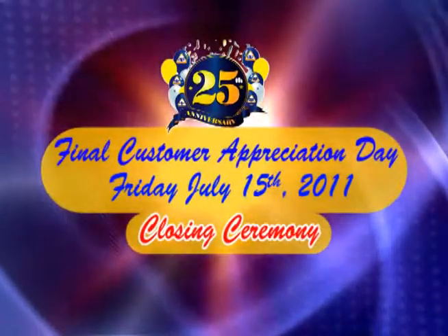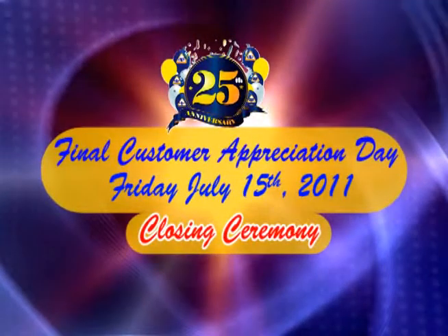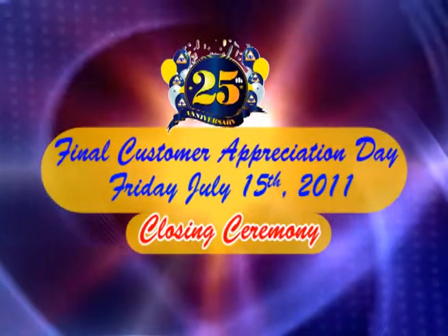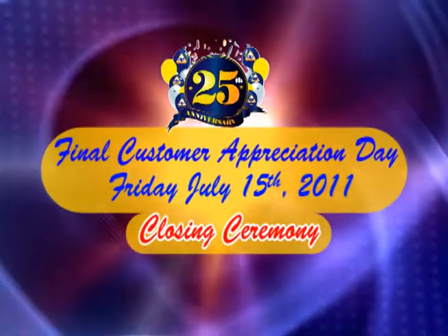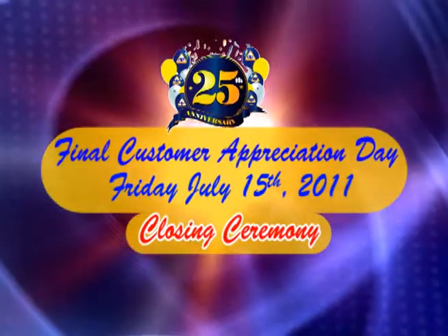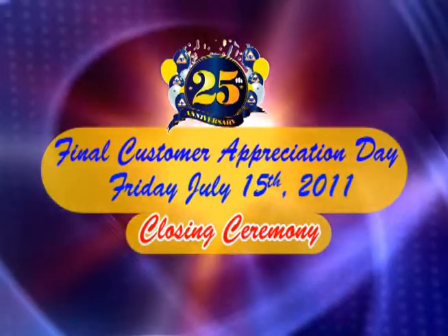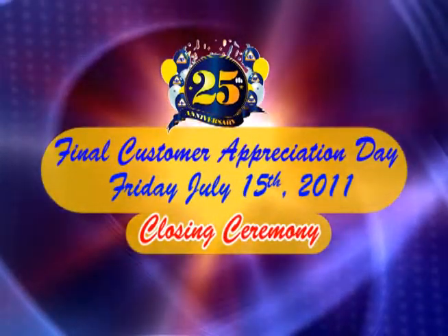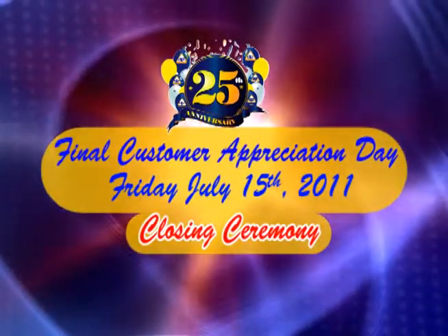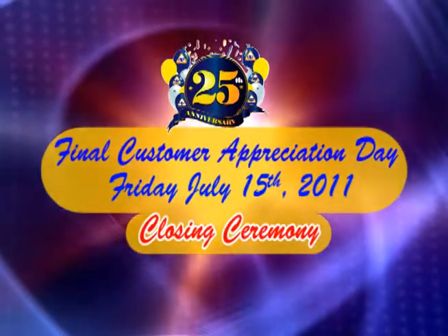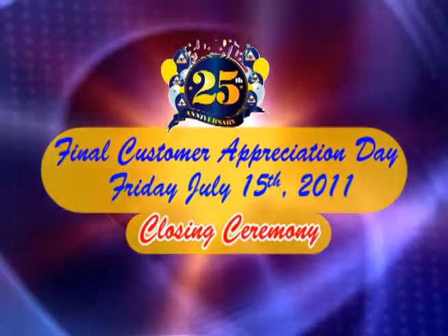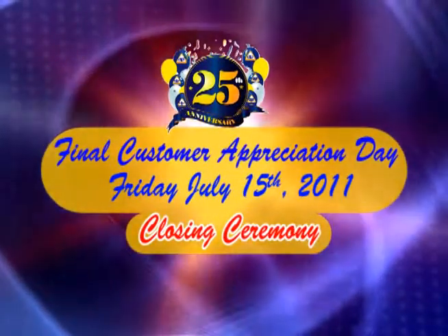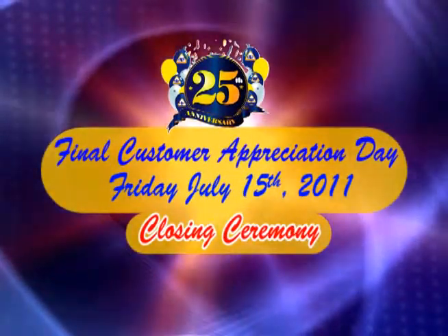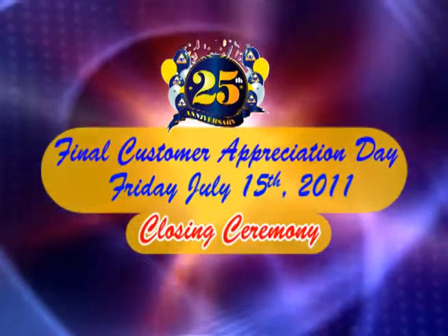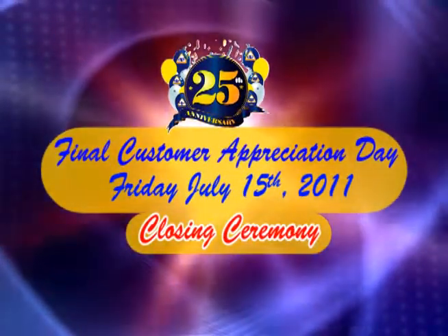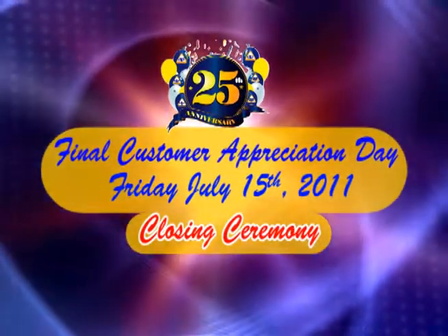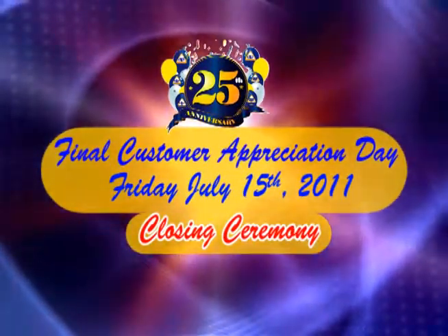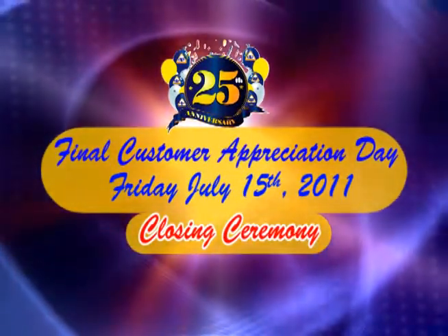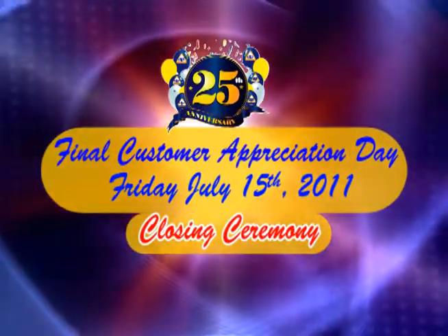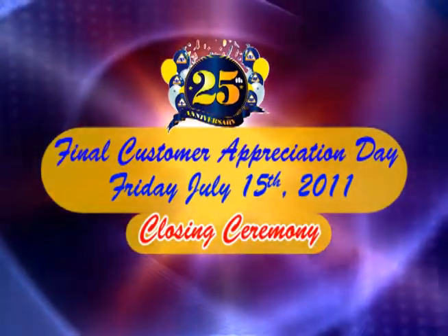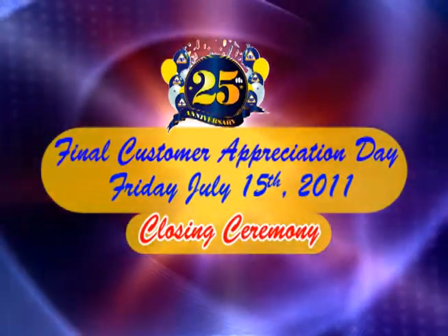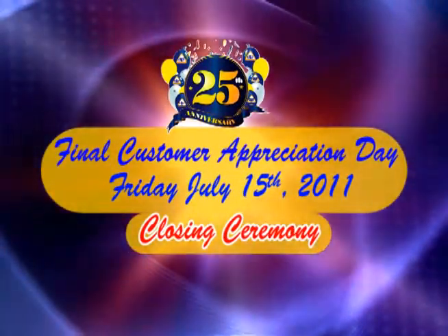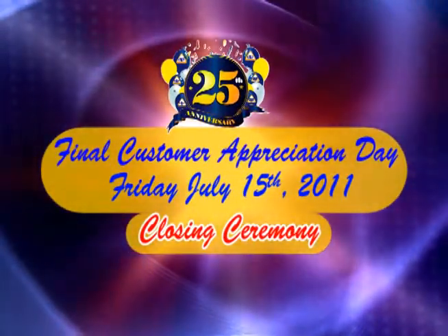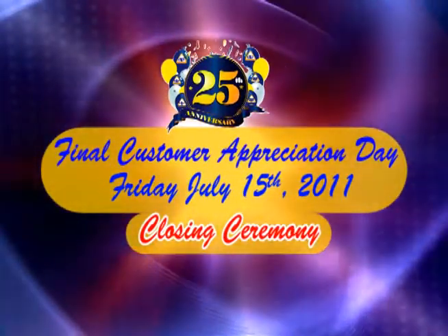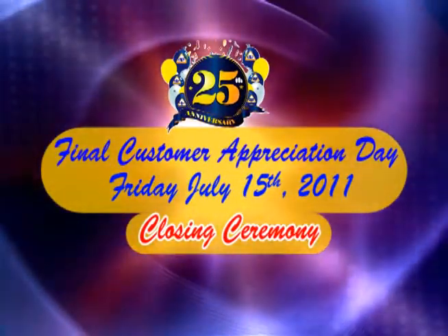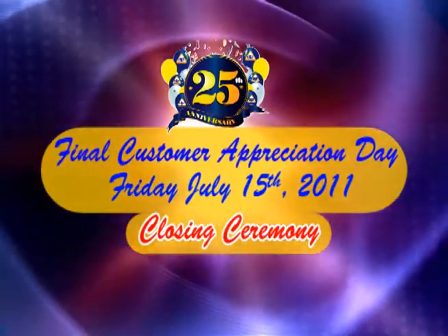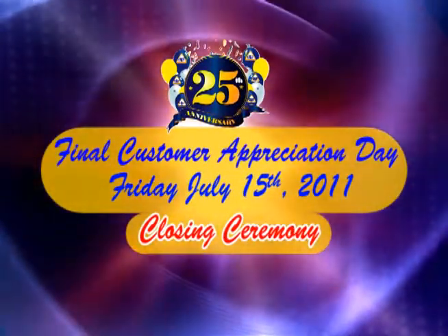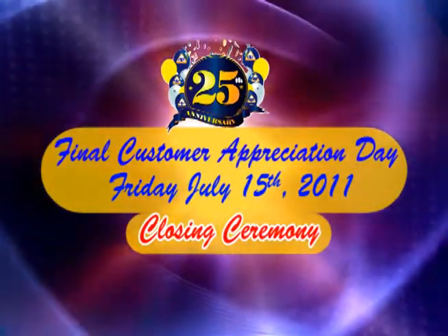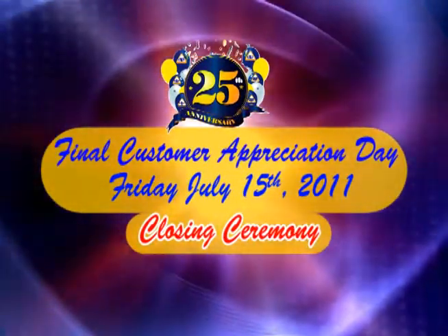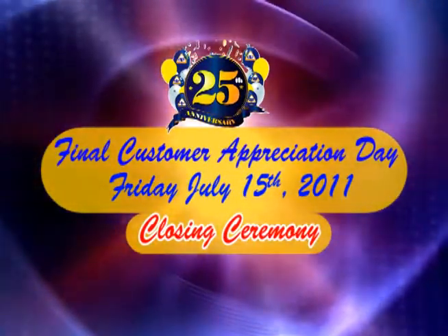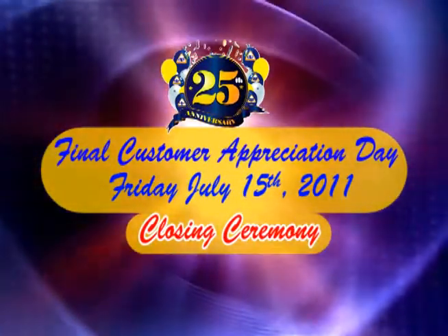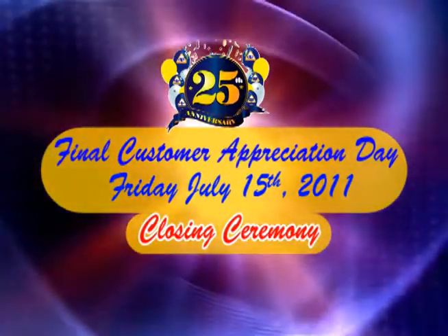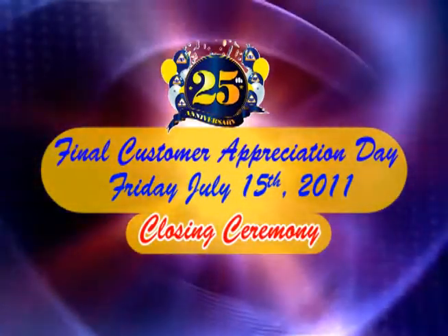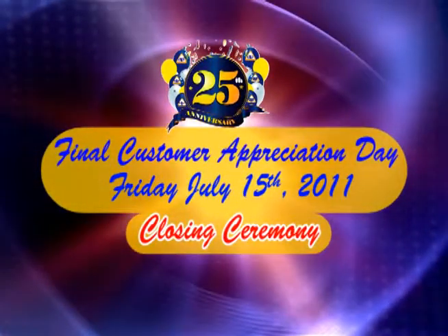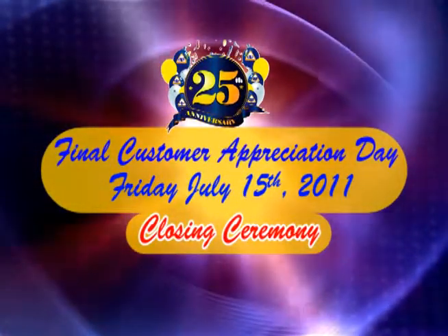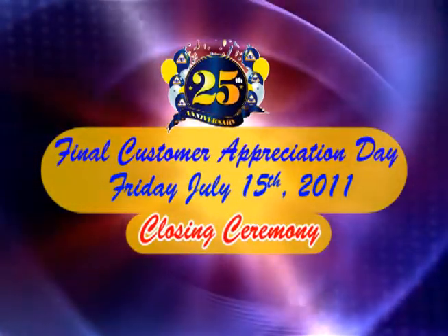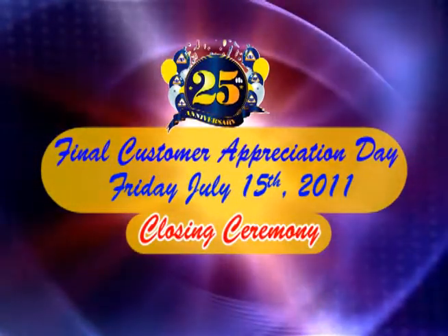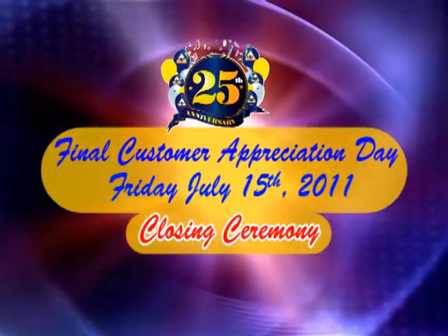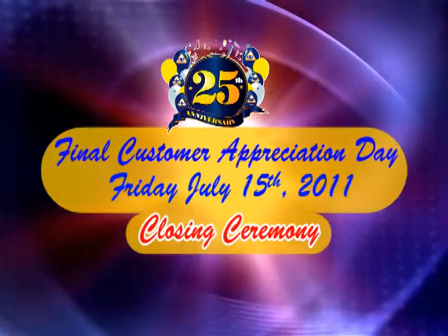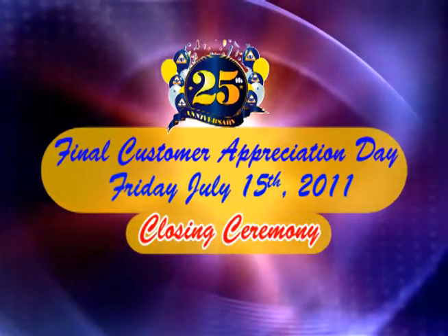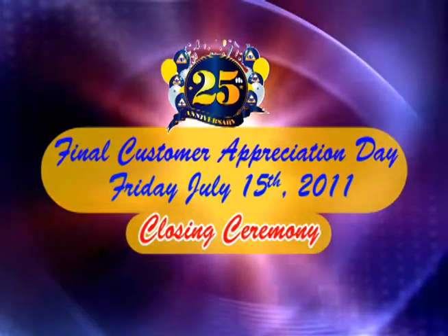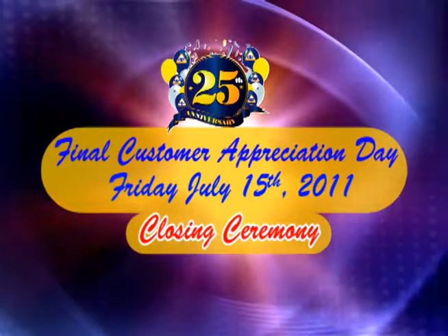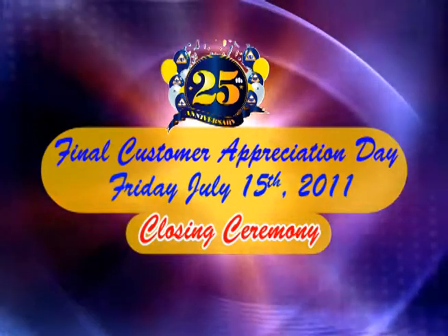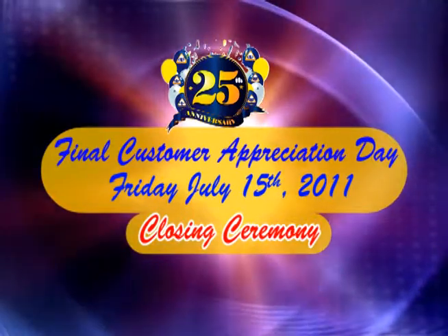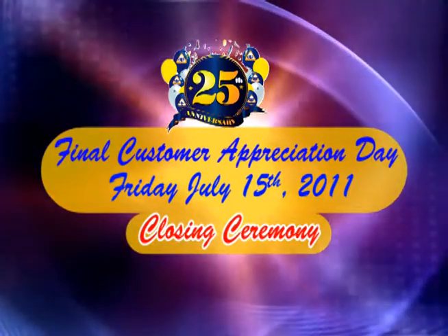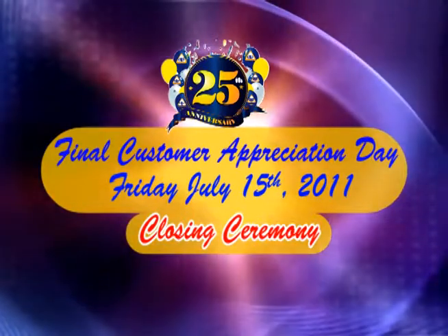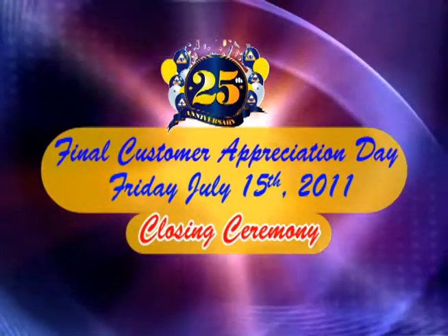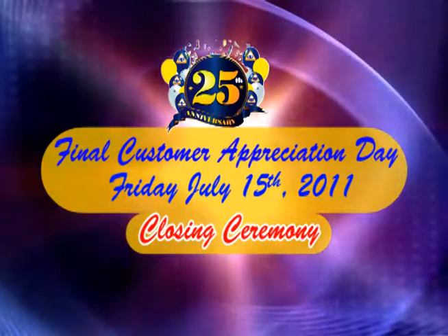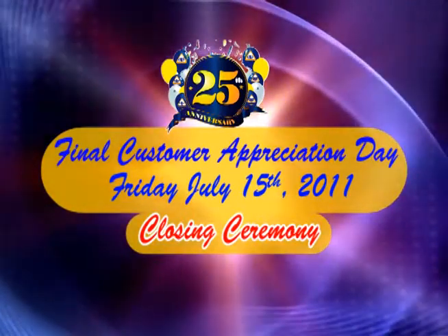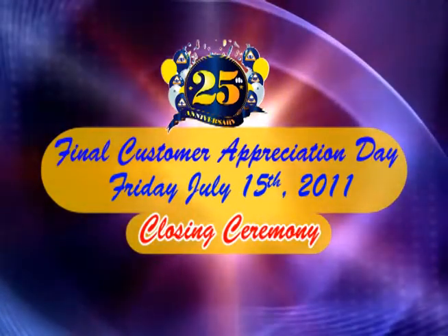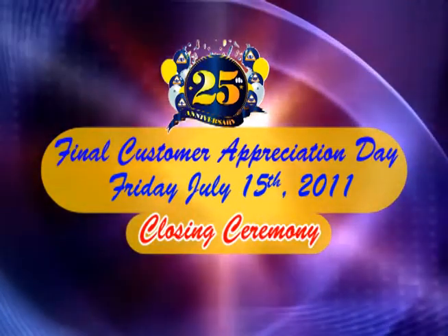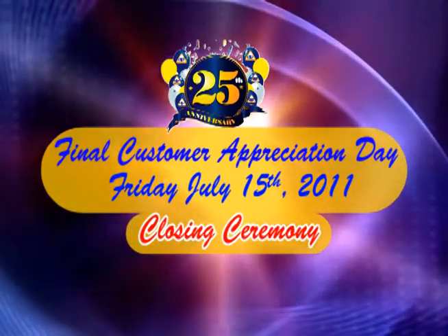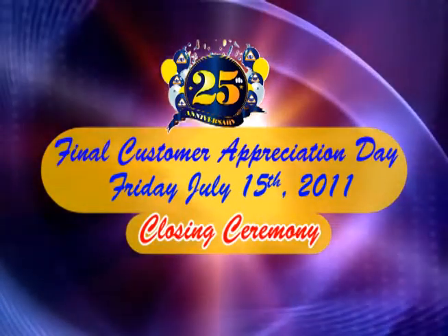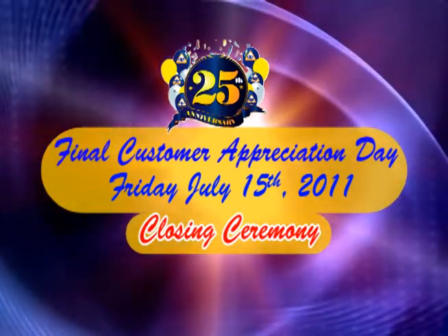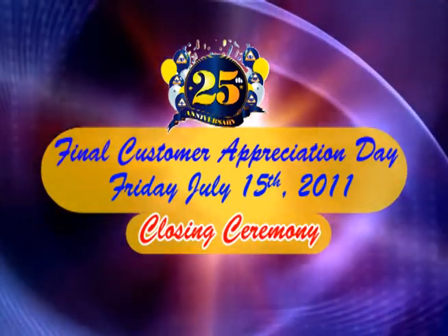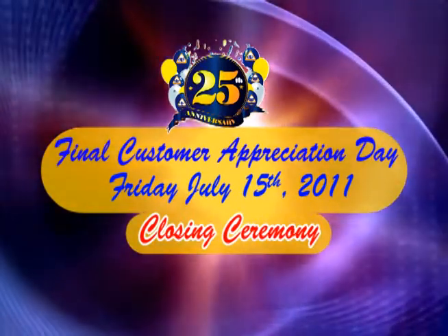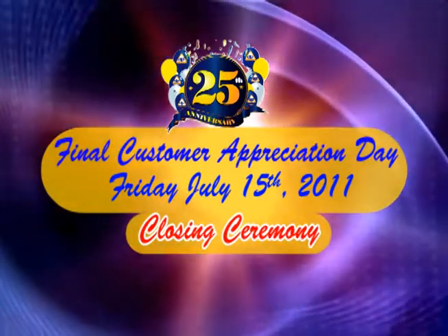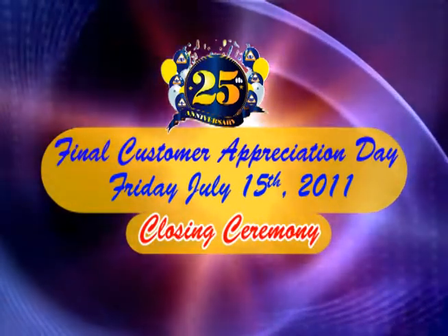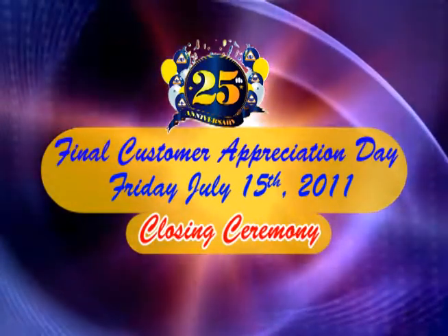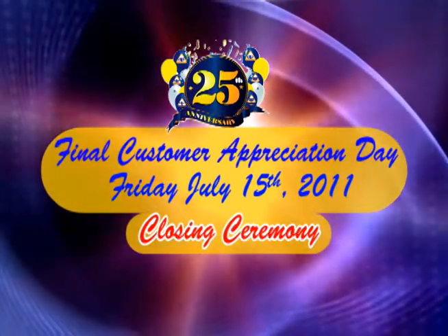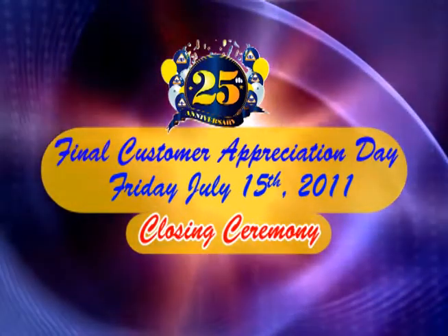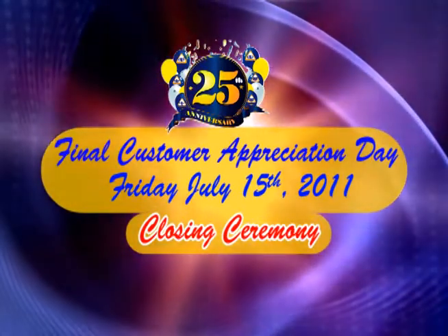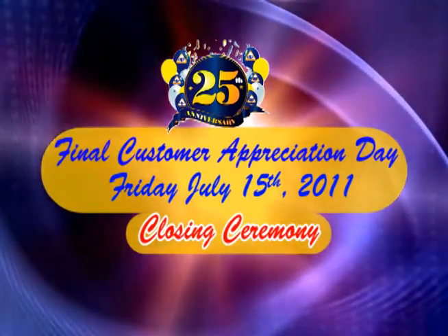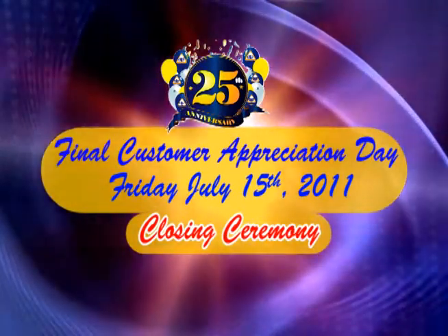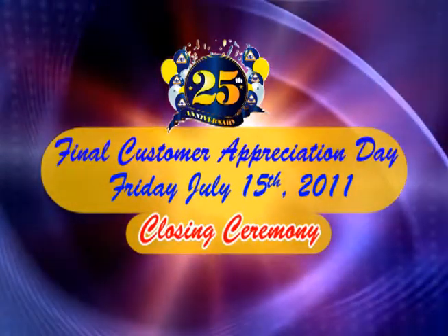Celebrating 25 years of quality service to the people of the BVI. Happy anniversary to Delta!